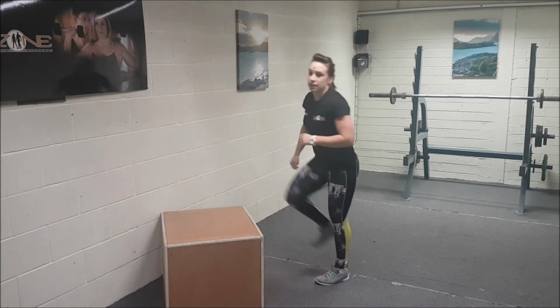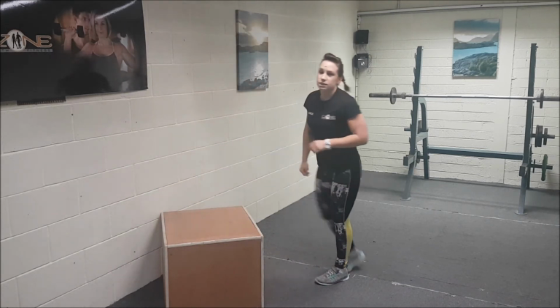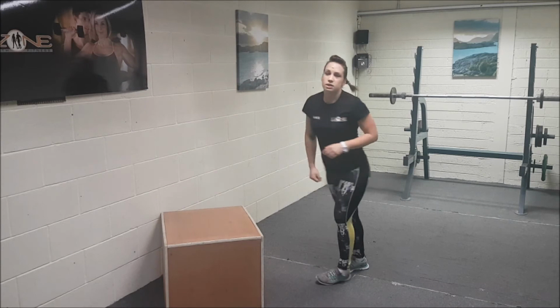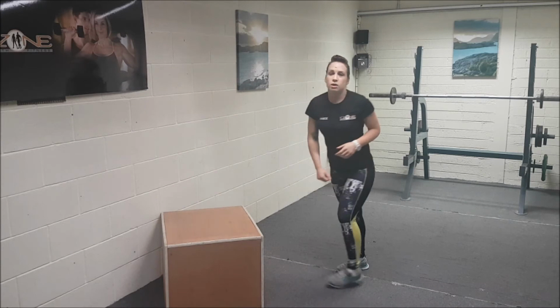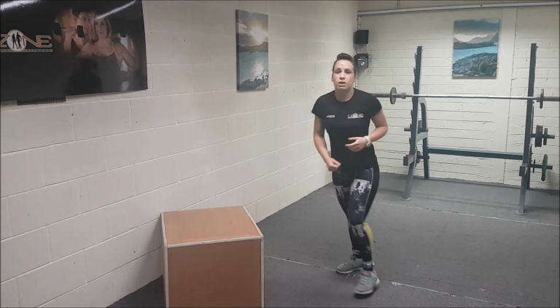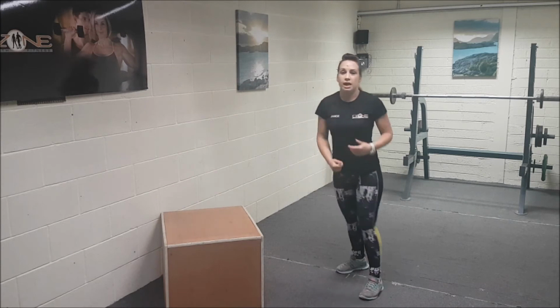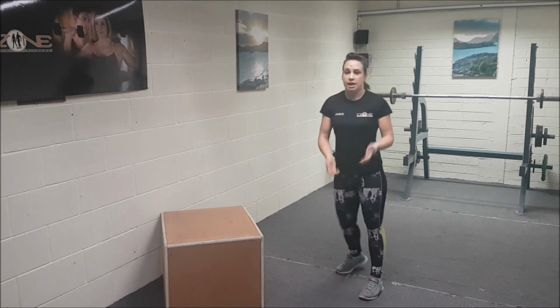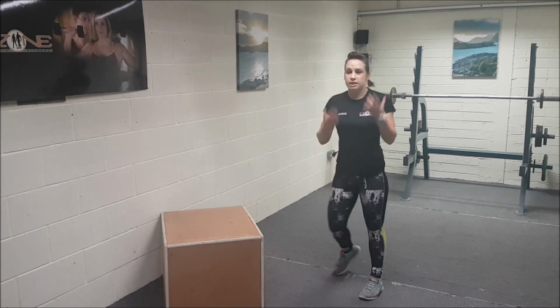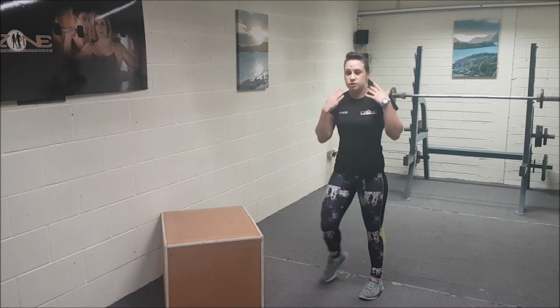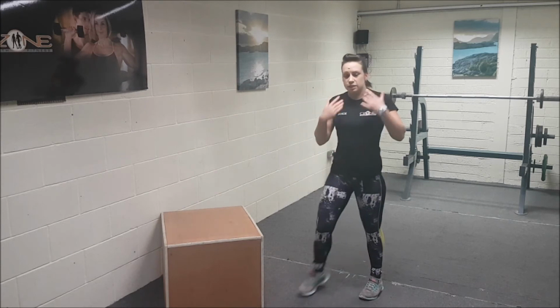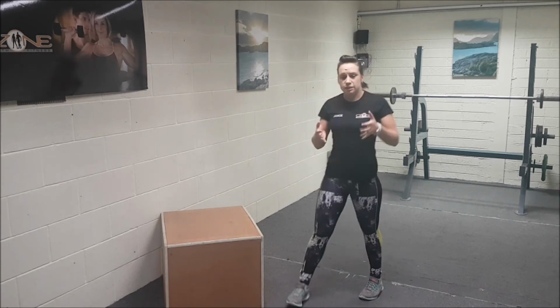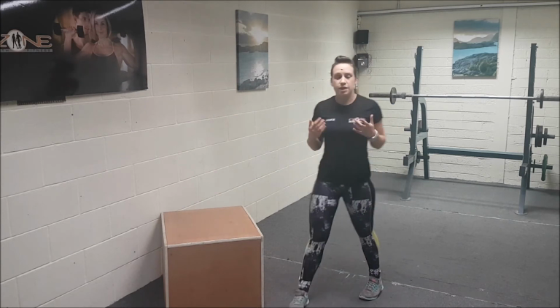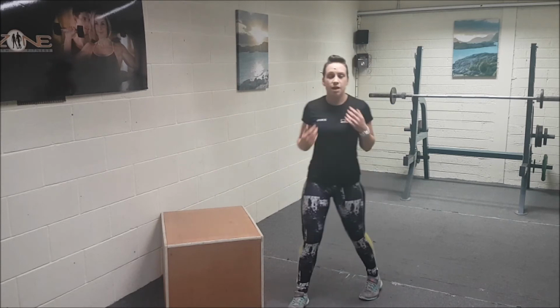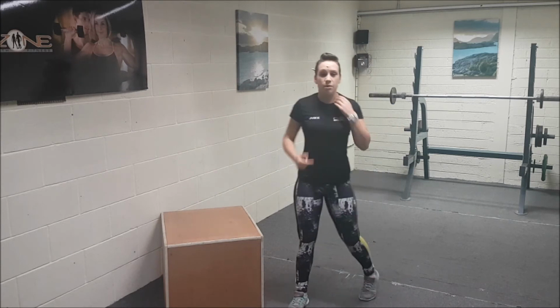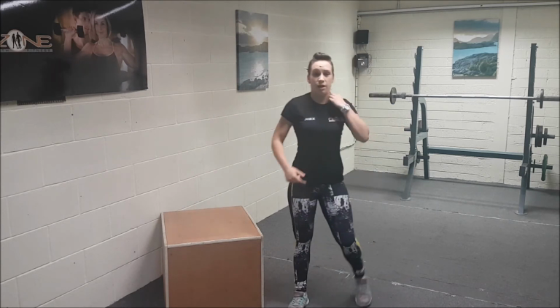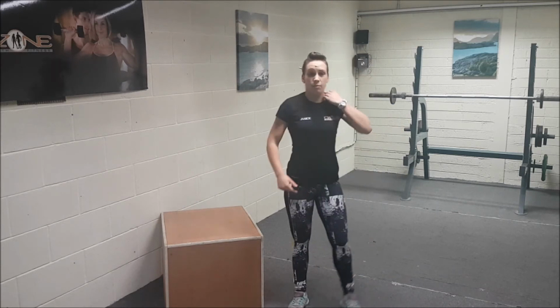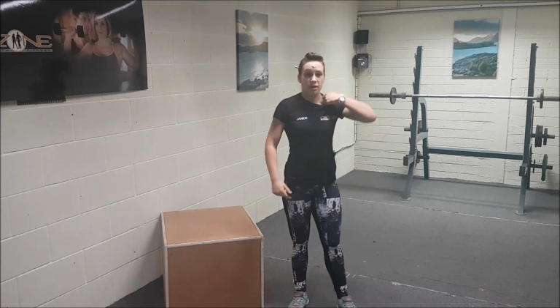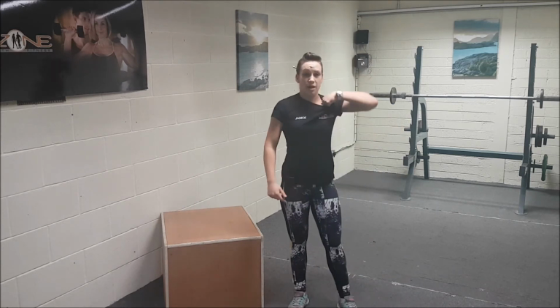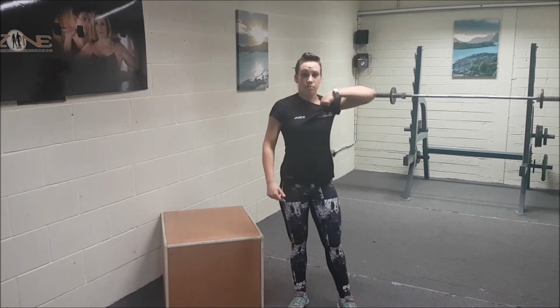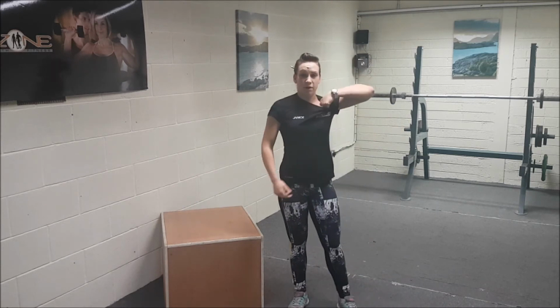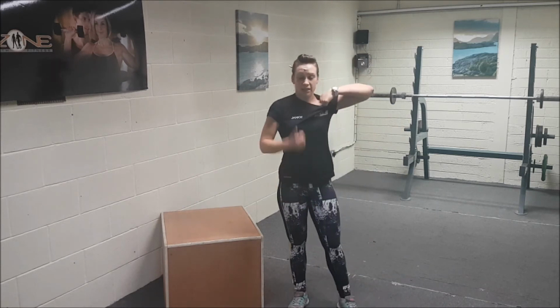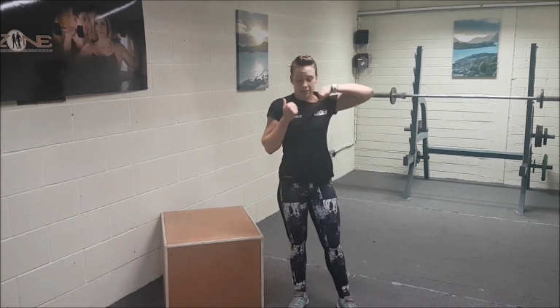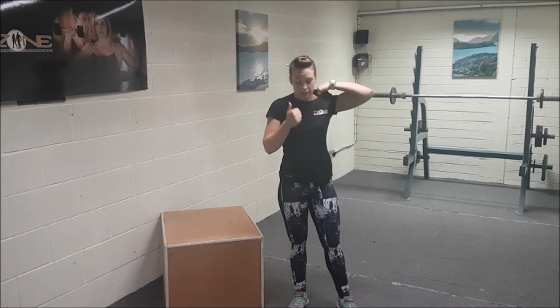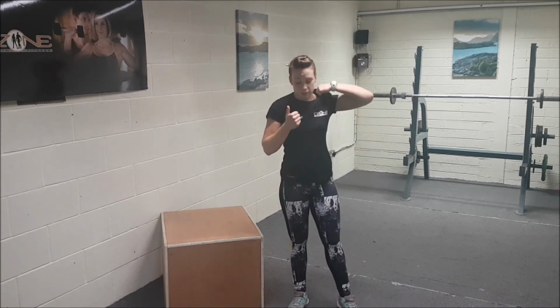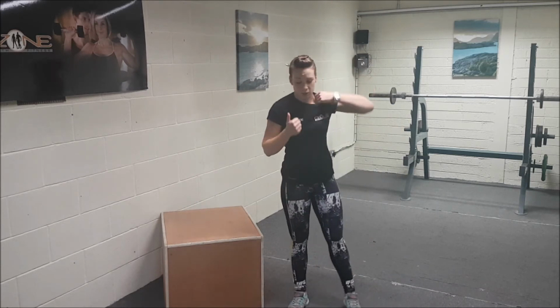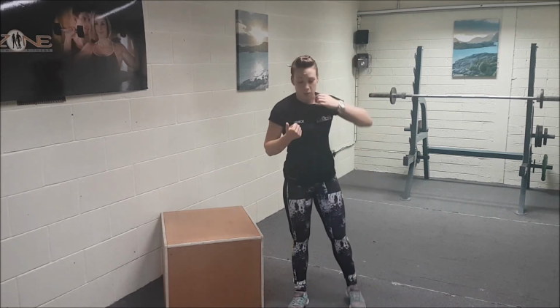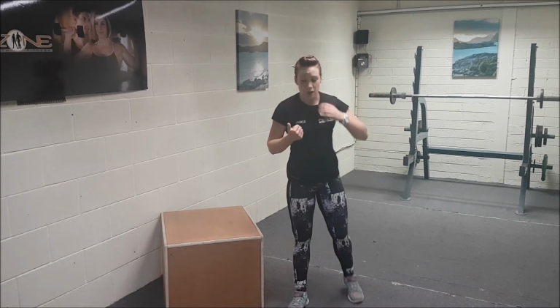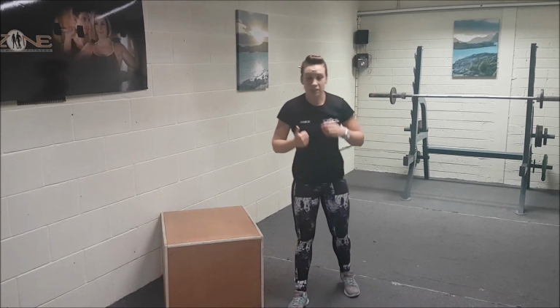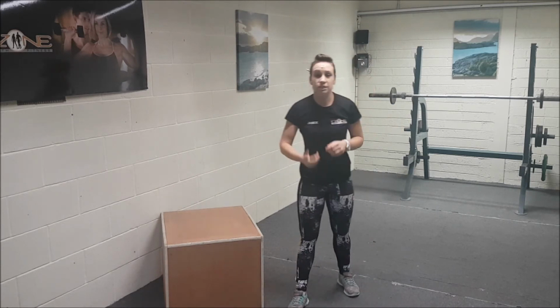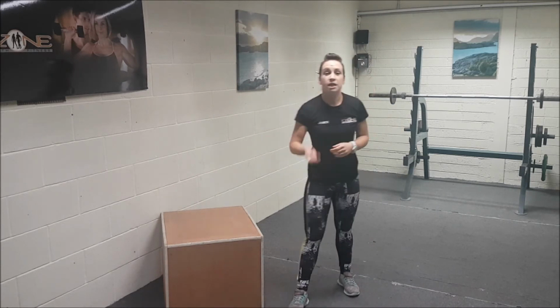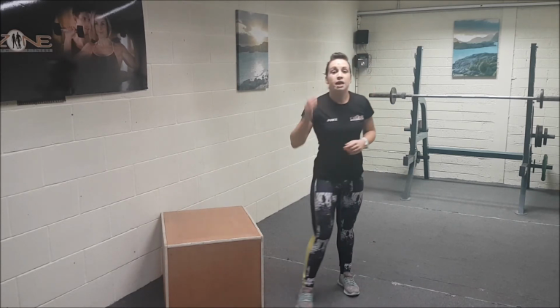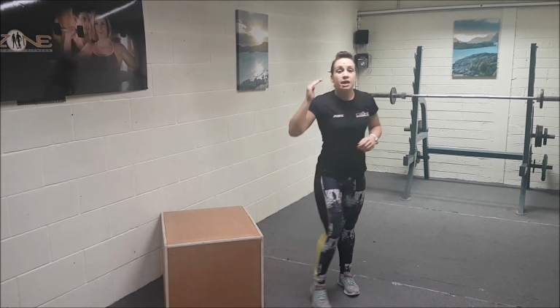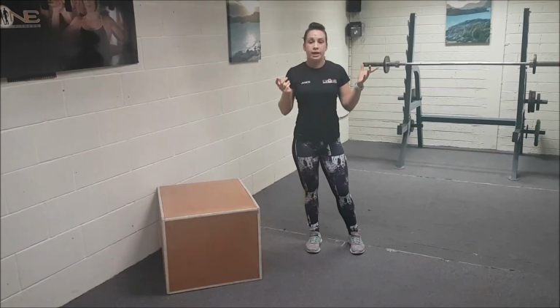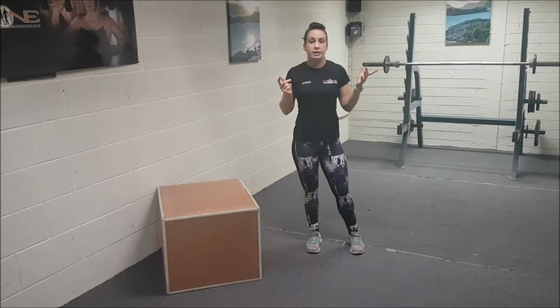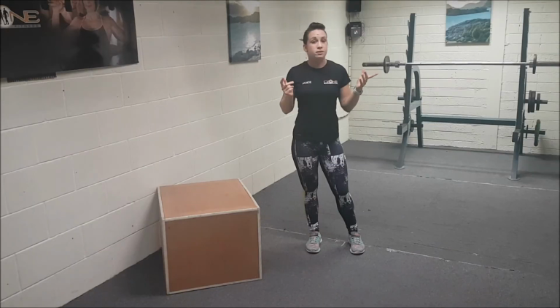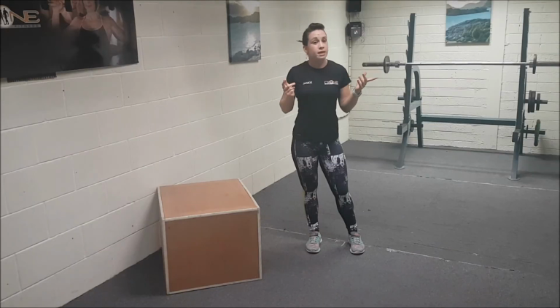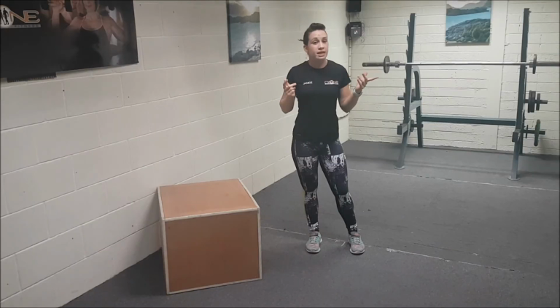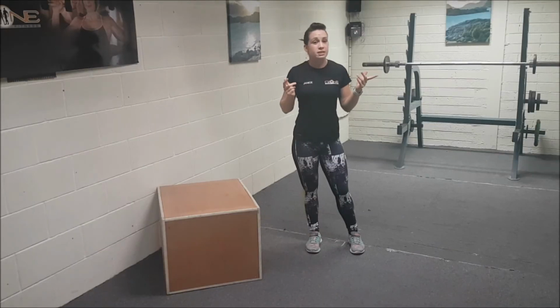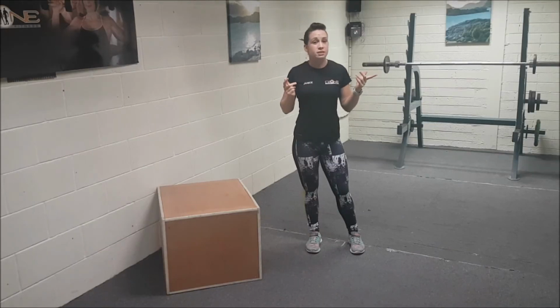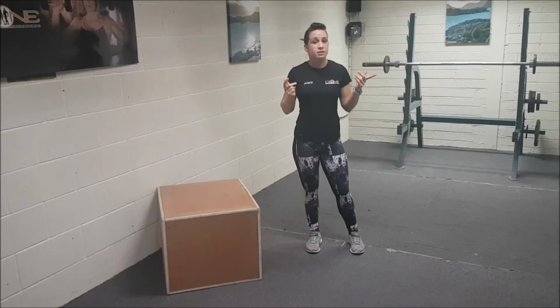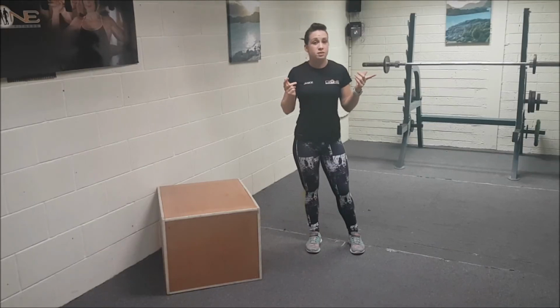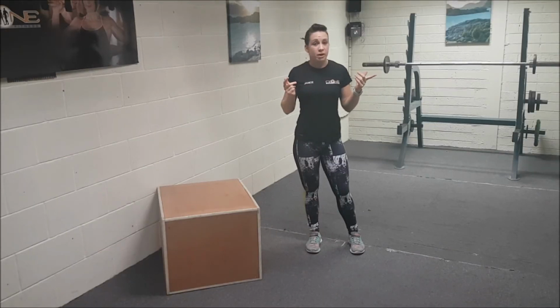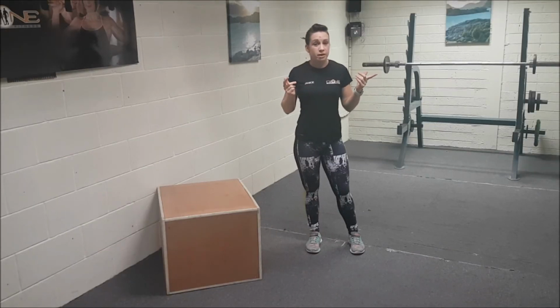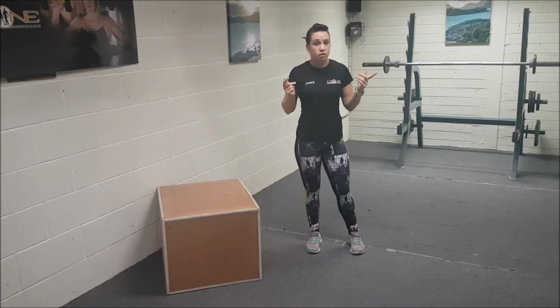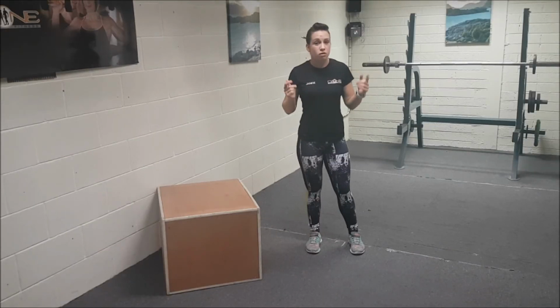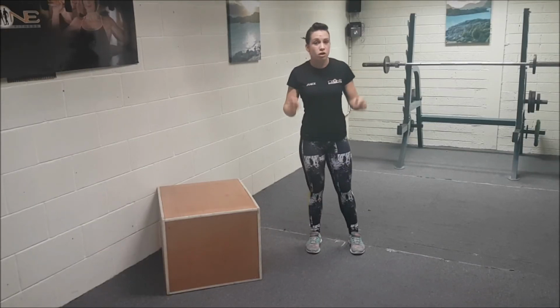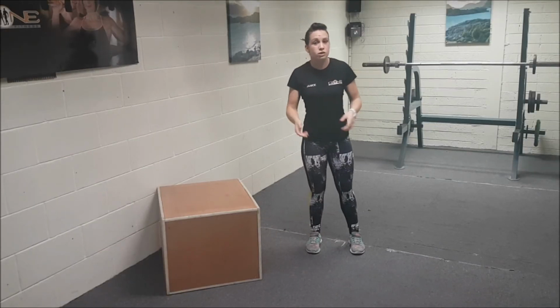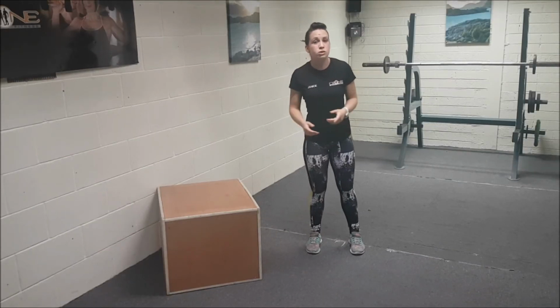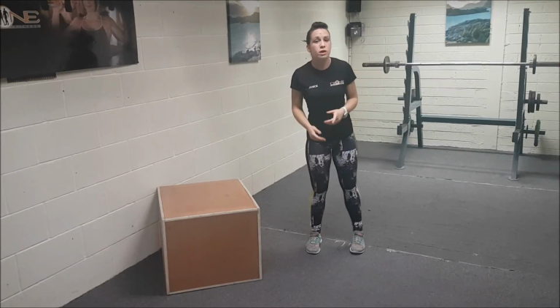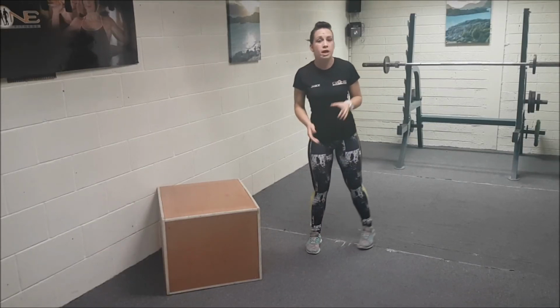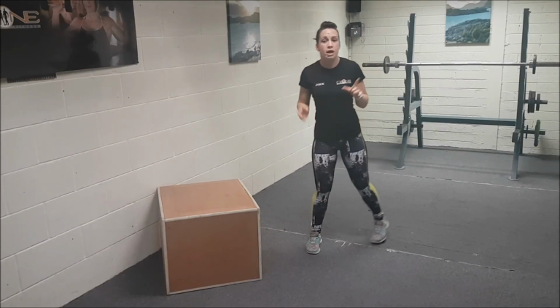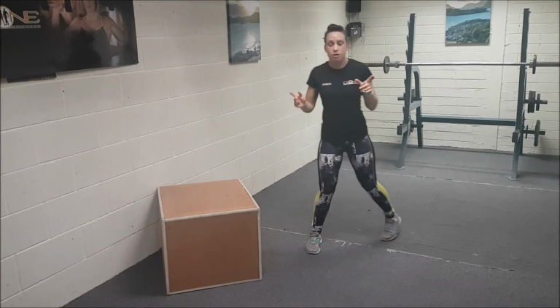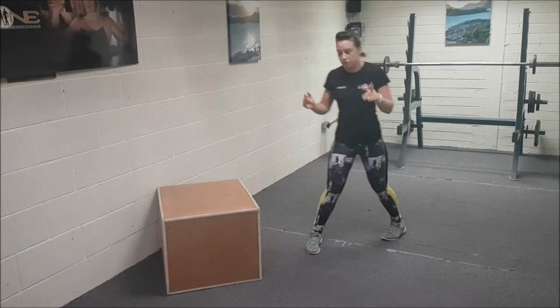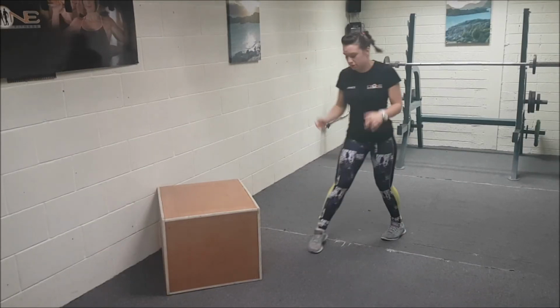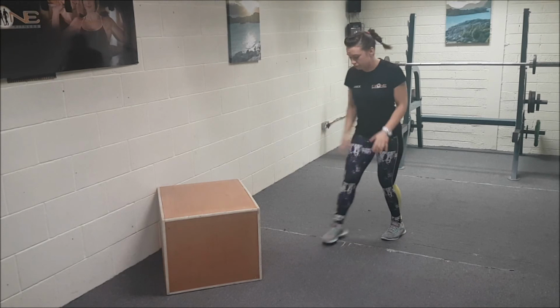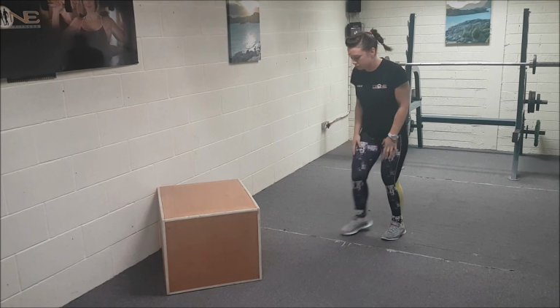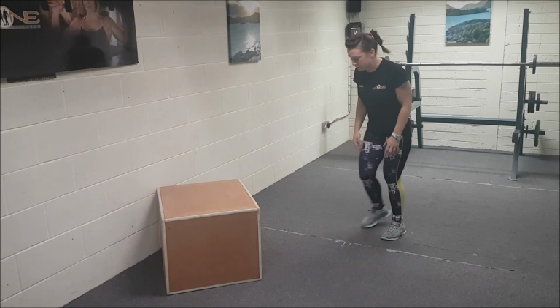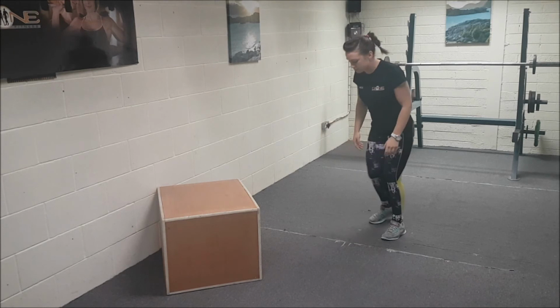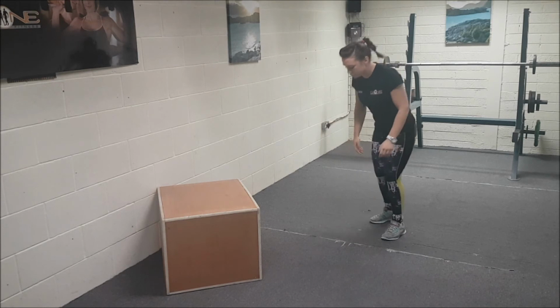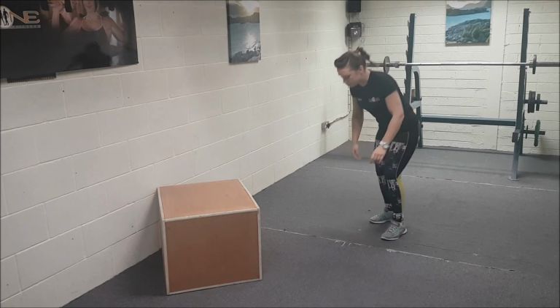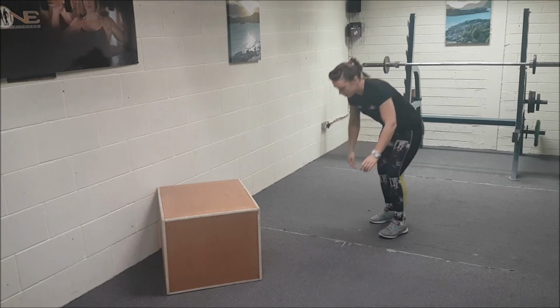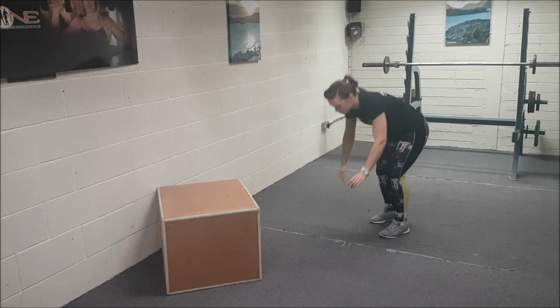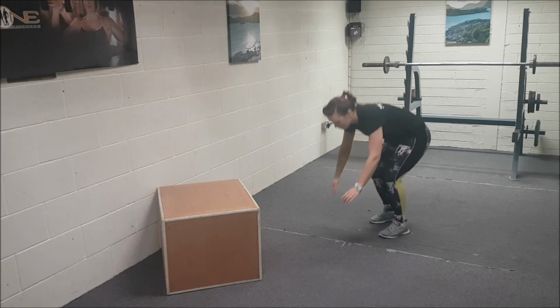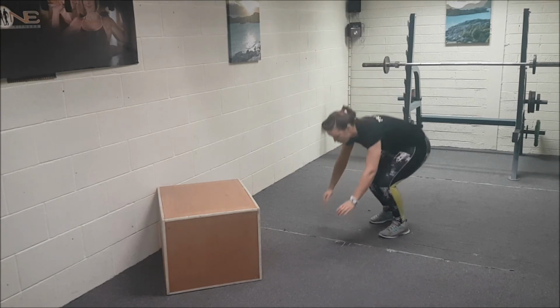As you can see I'm a little bit out of breath — that's what you want. So next is the spider crunch — I'm going to give you a demonstration.